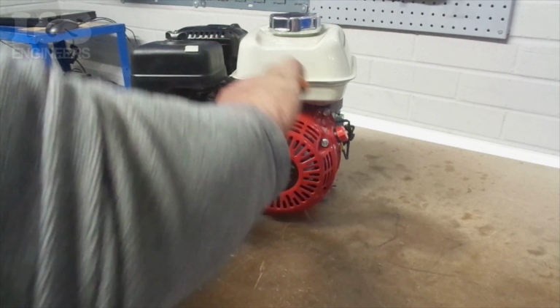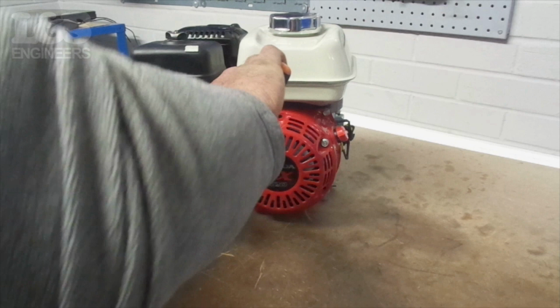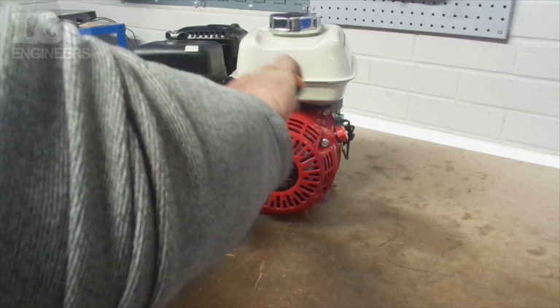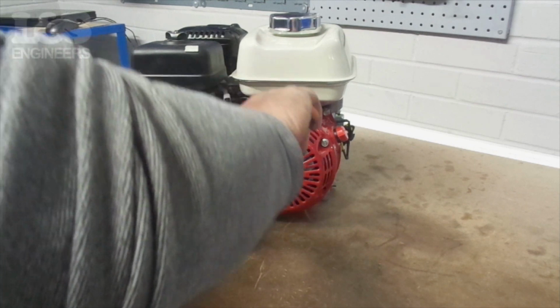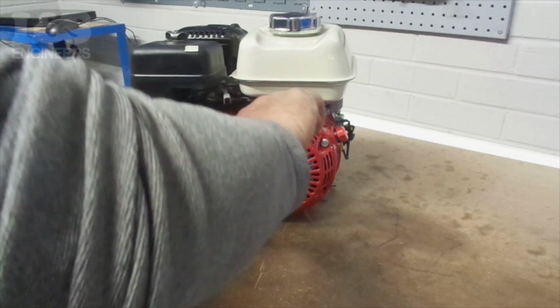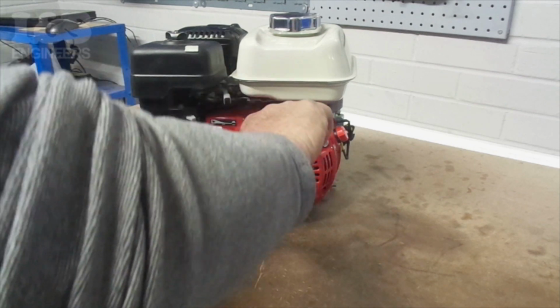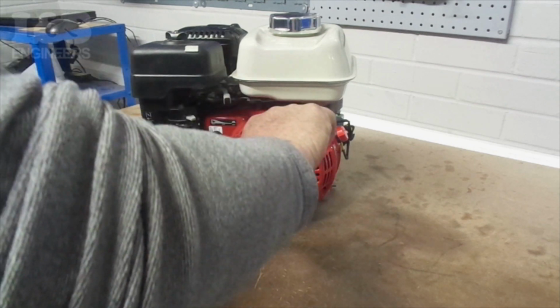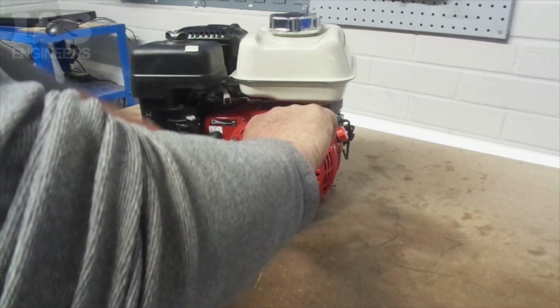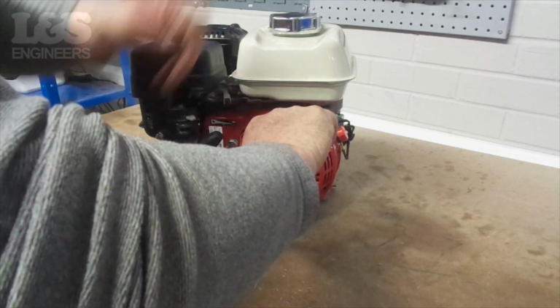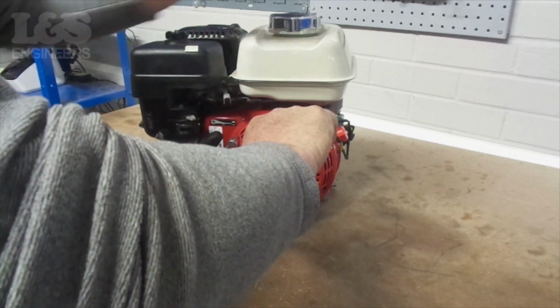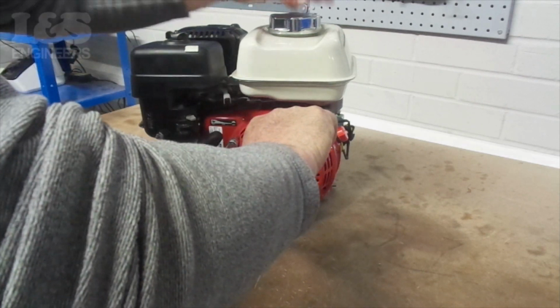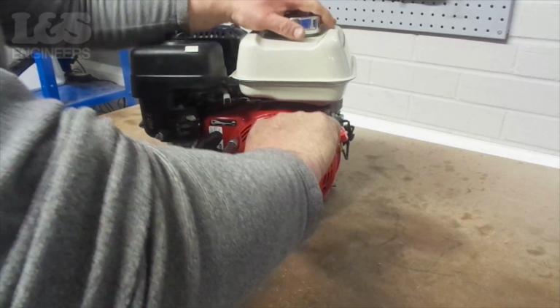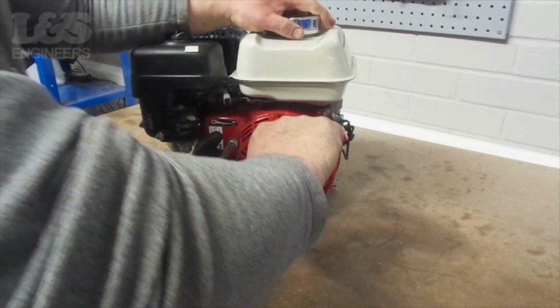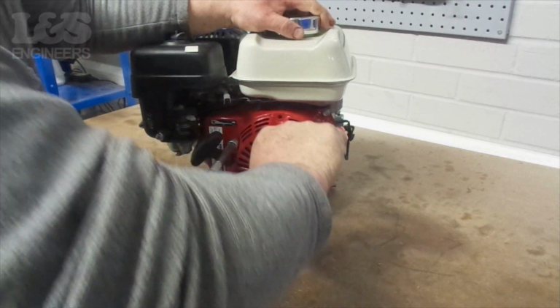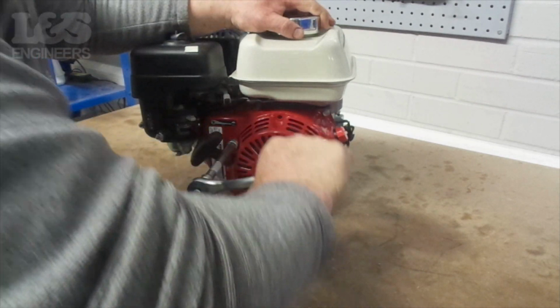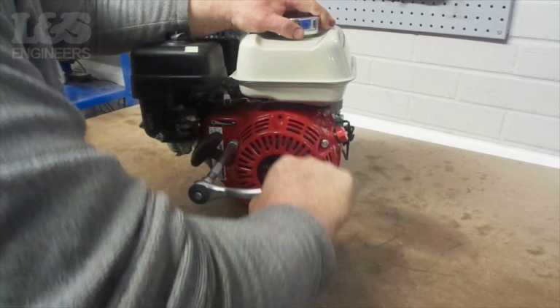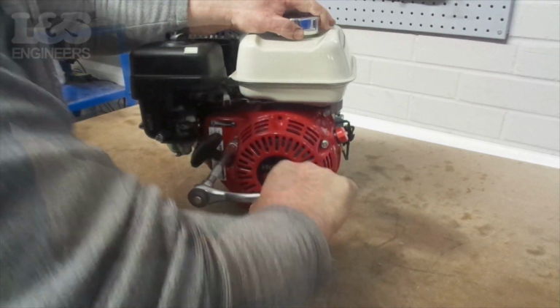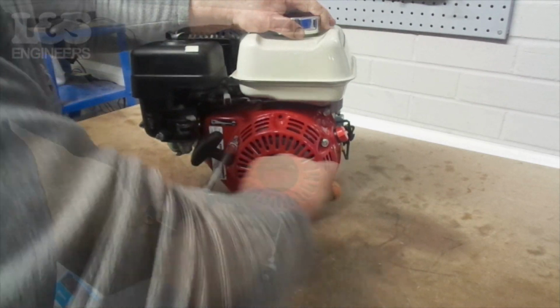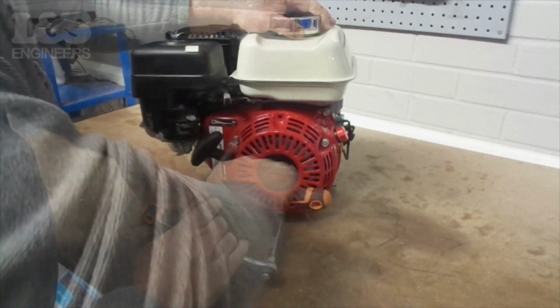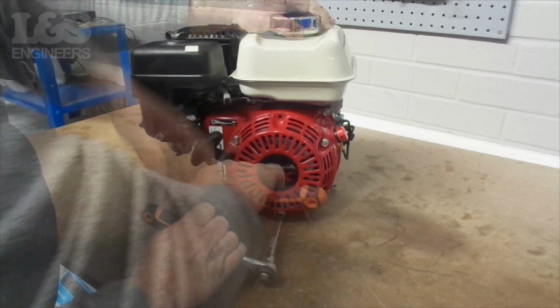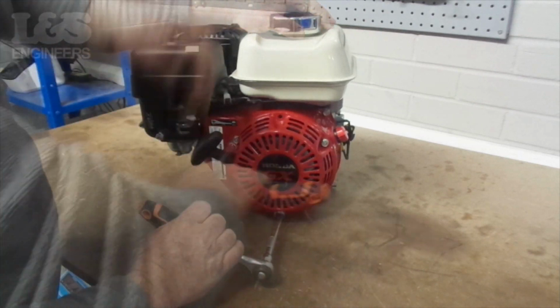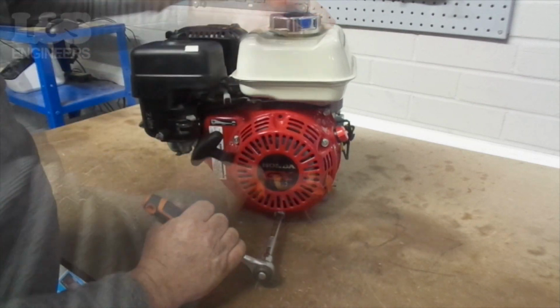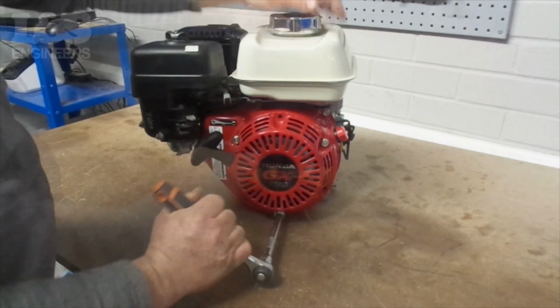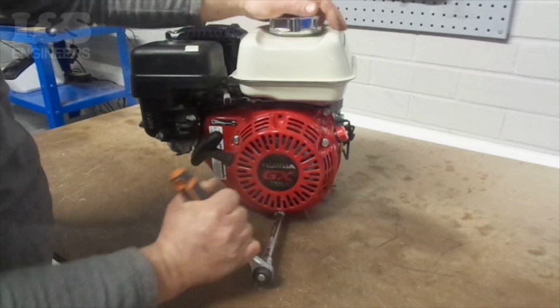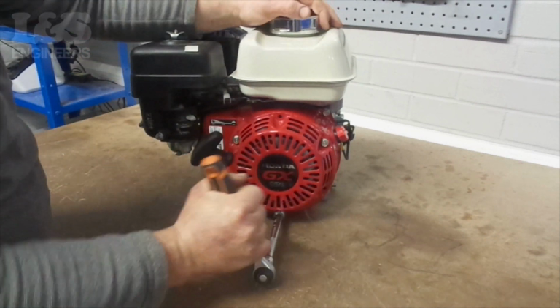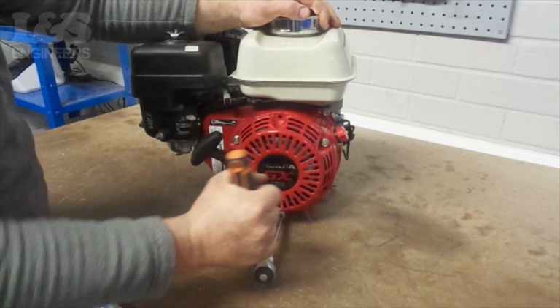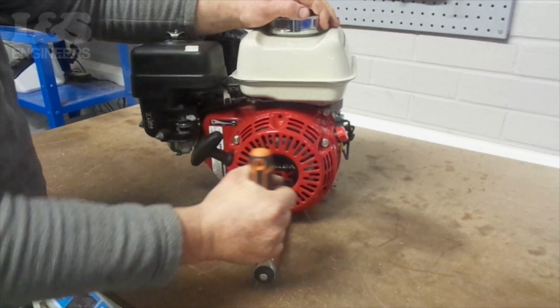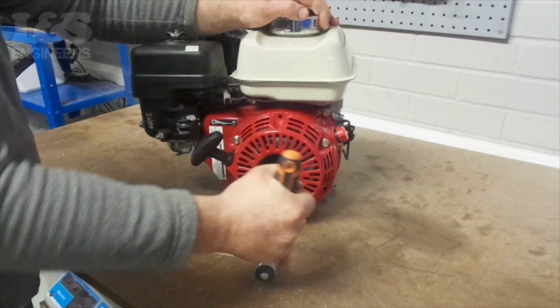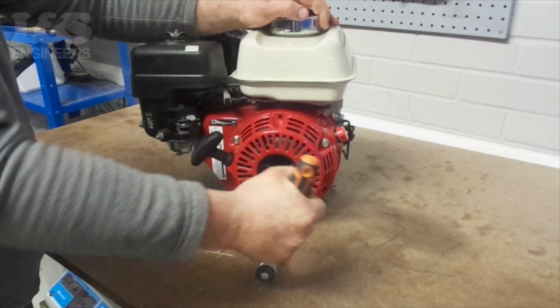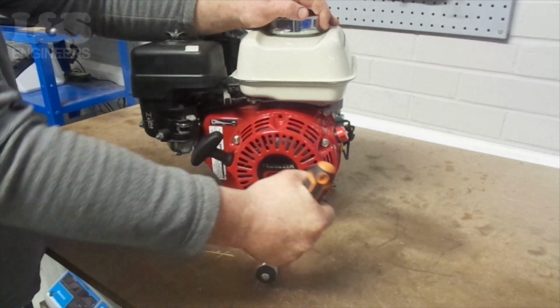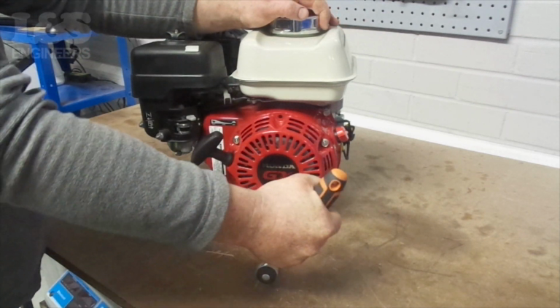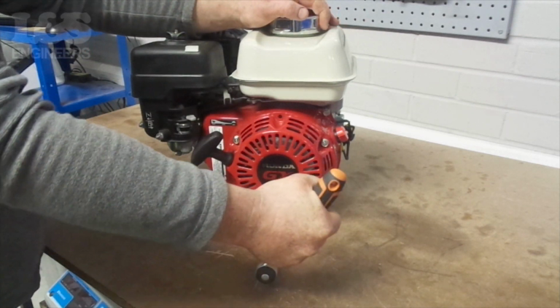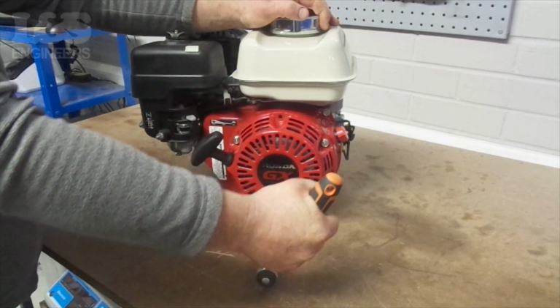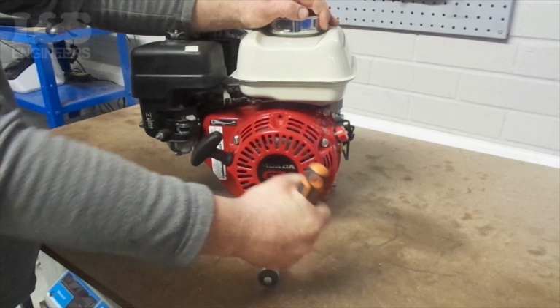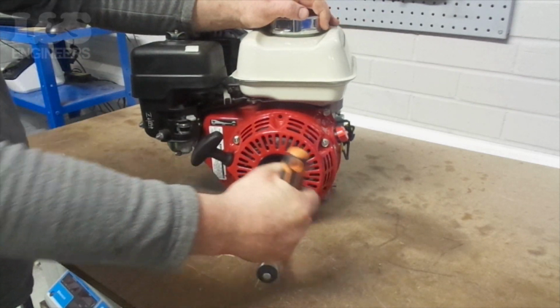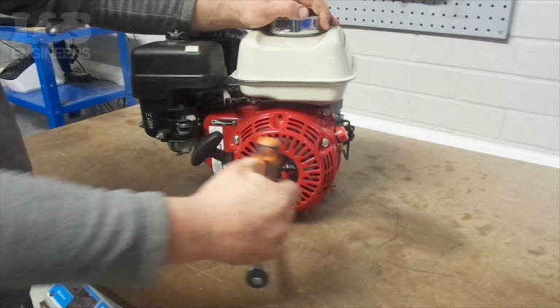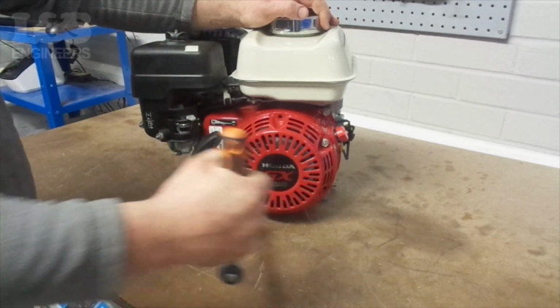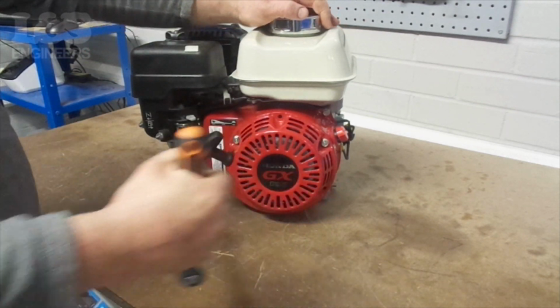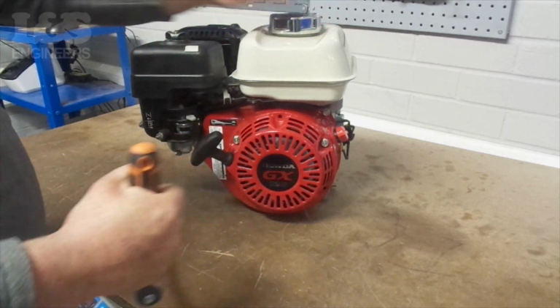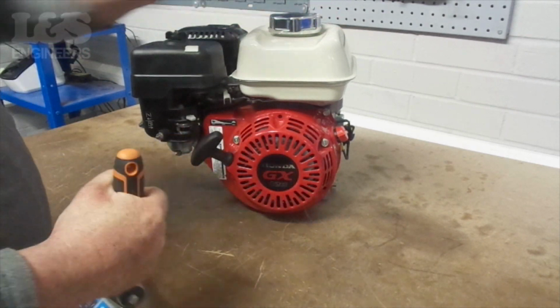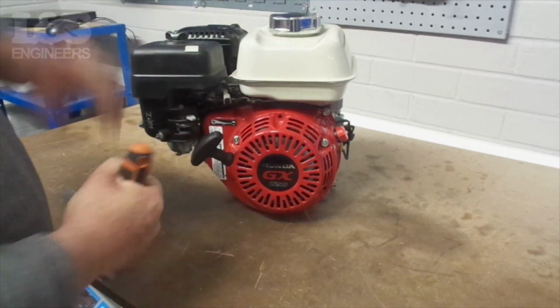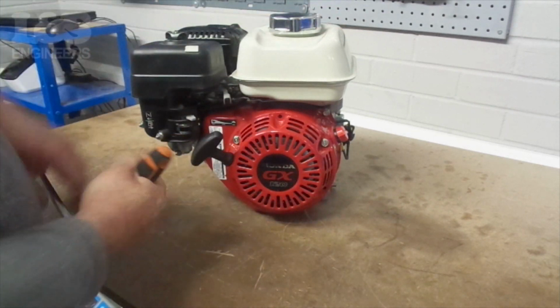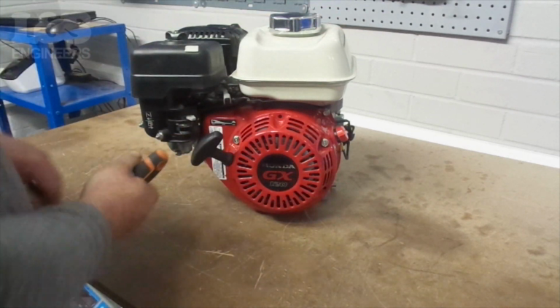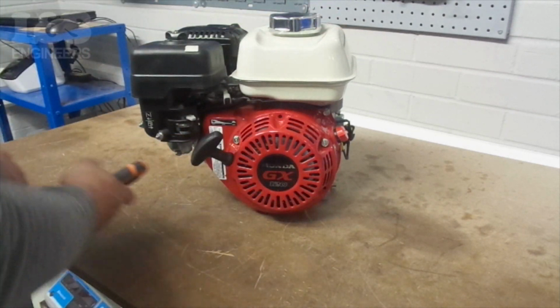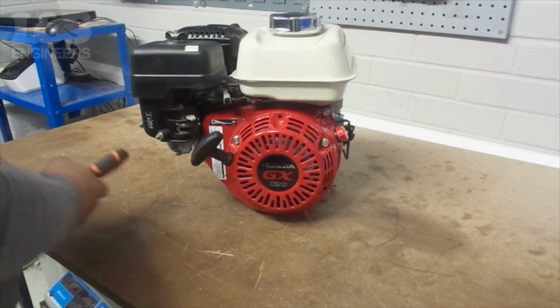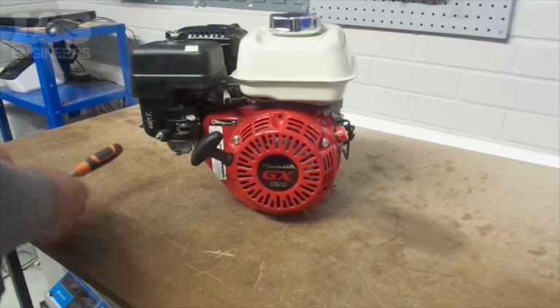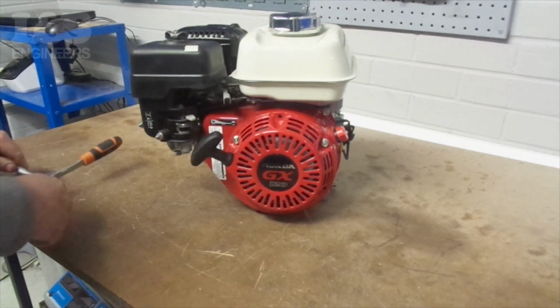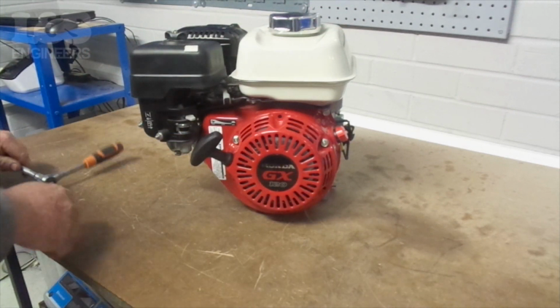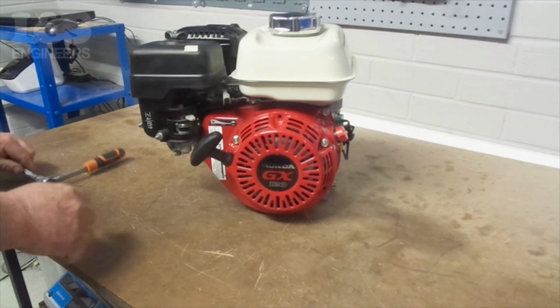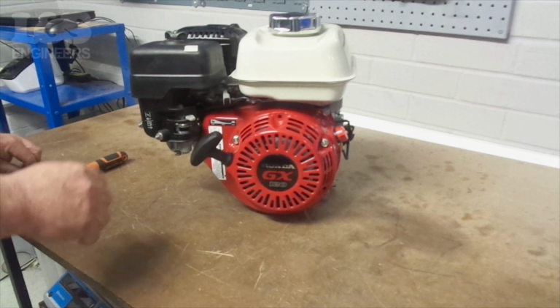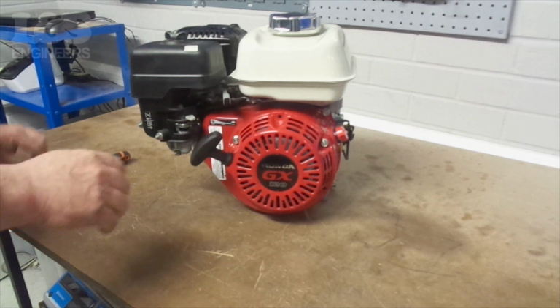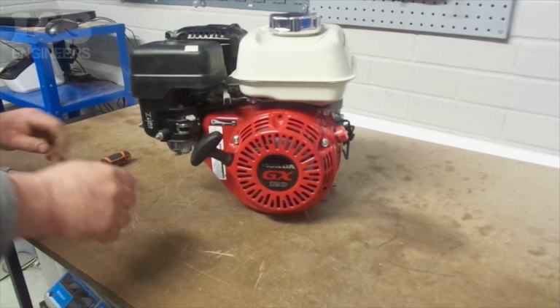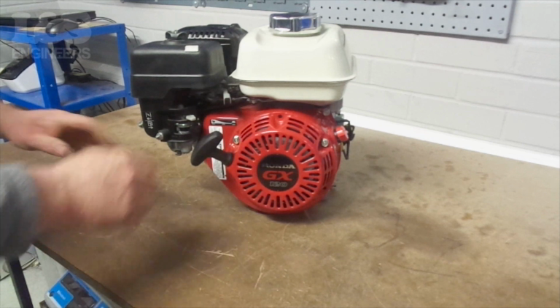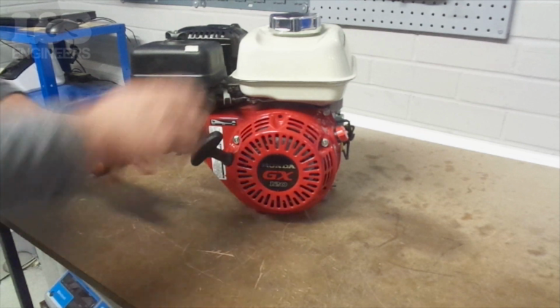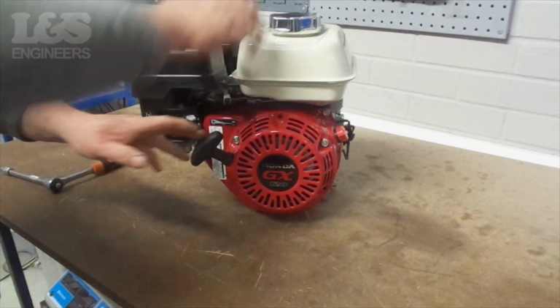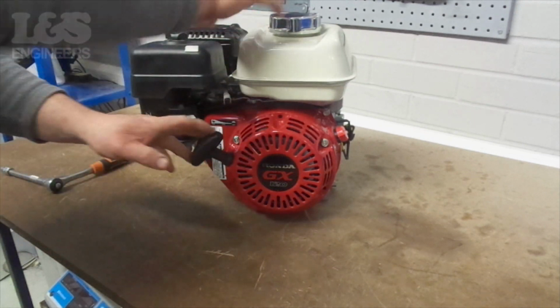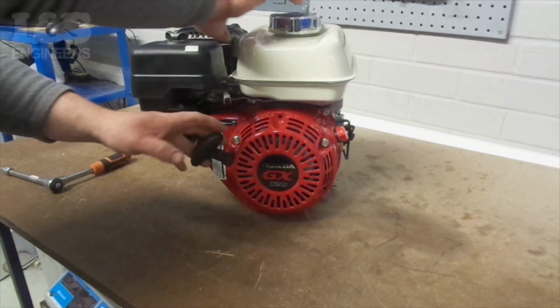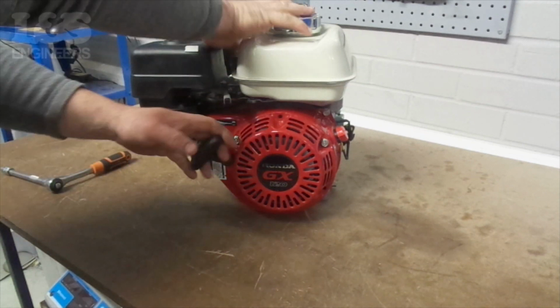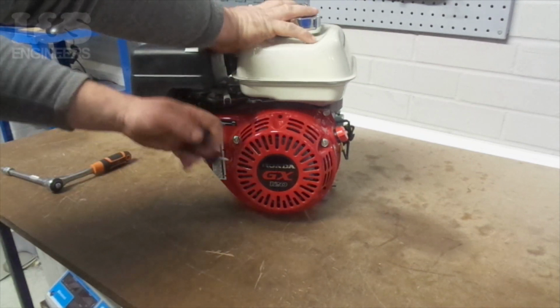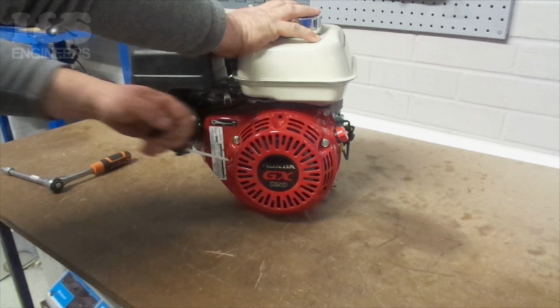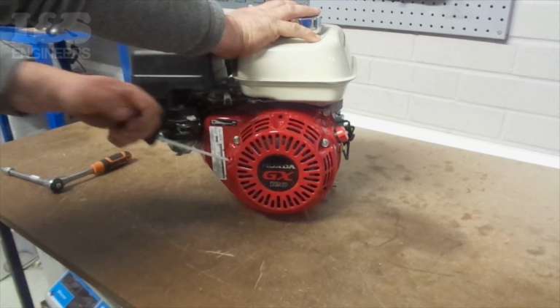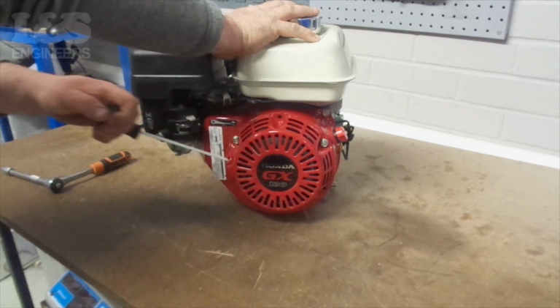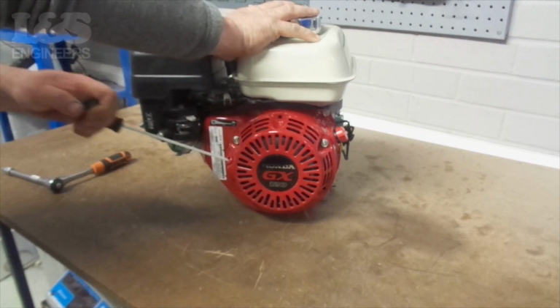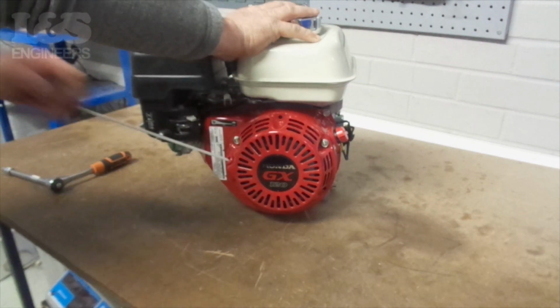The complete recoil assemblies listed in the description below are supplied ready to use. The recoil shouldn't need to be adjusted.